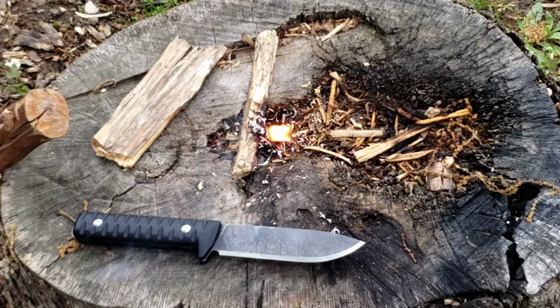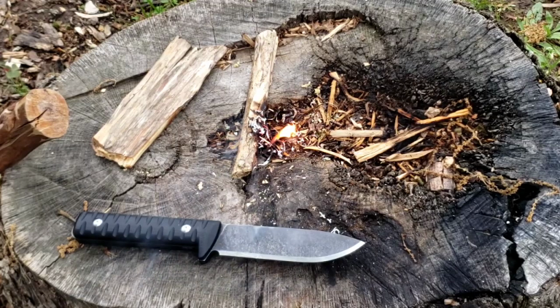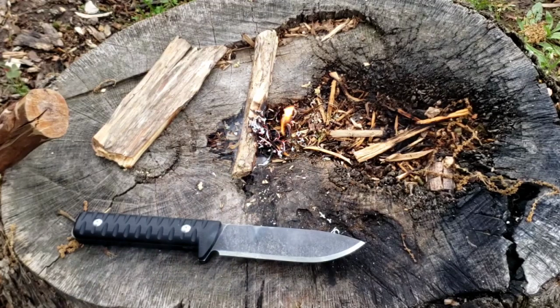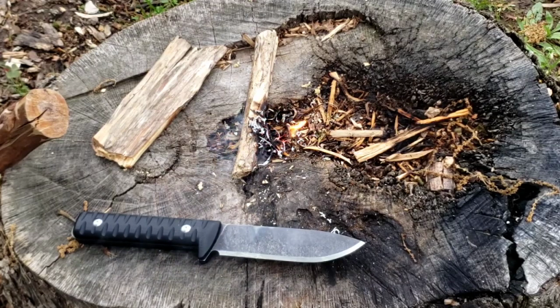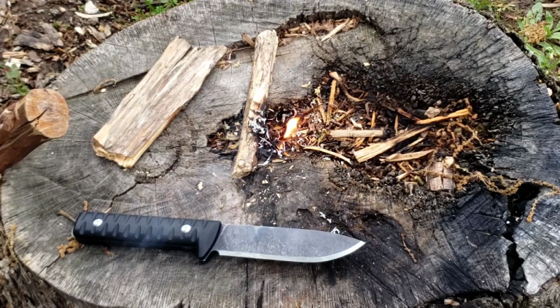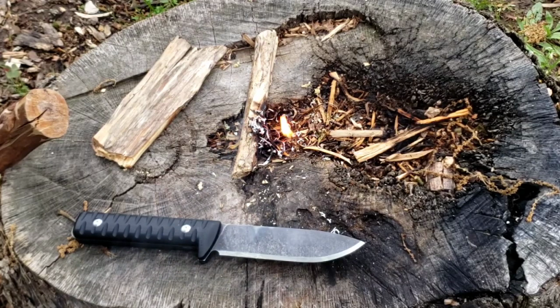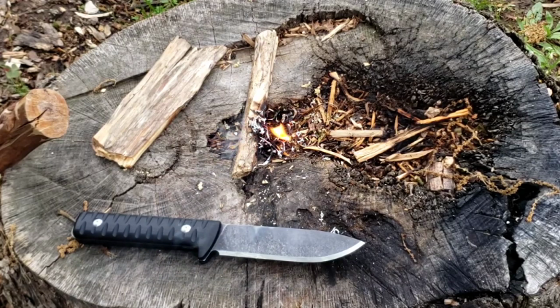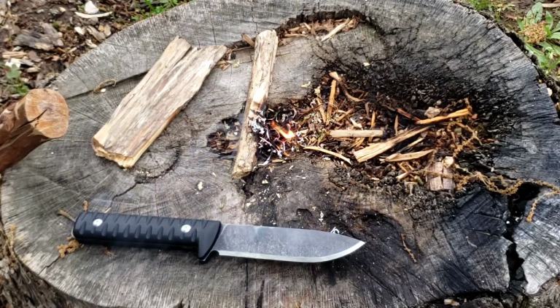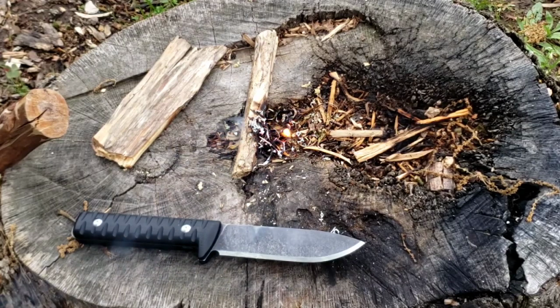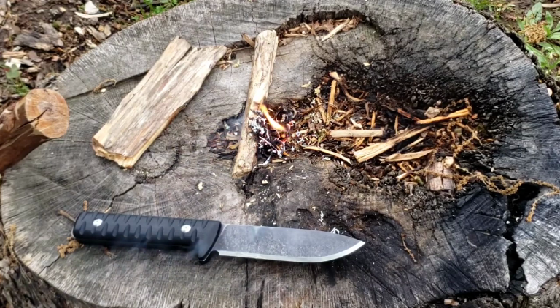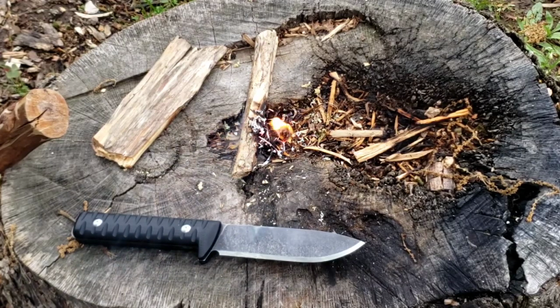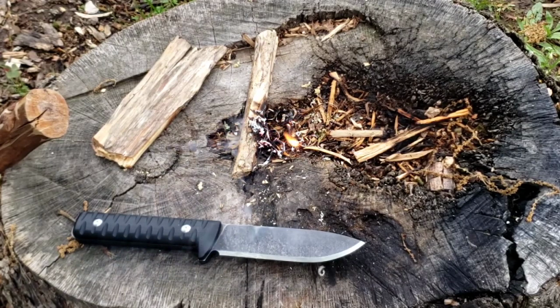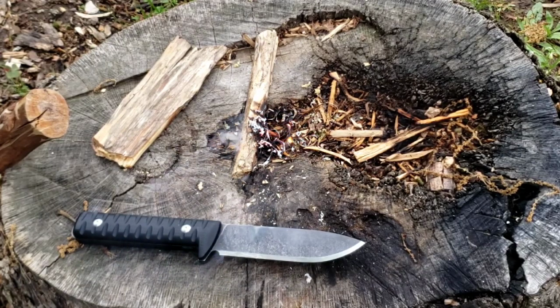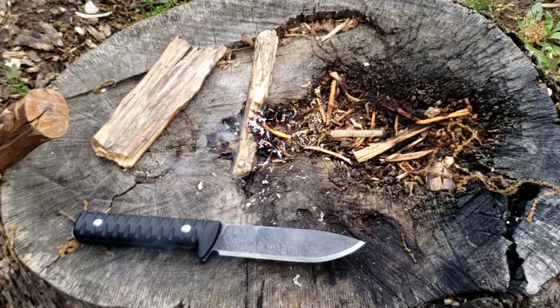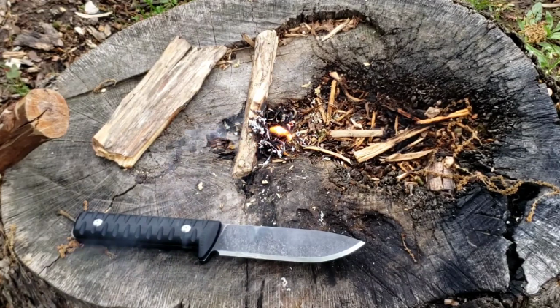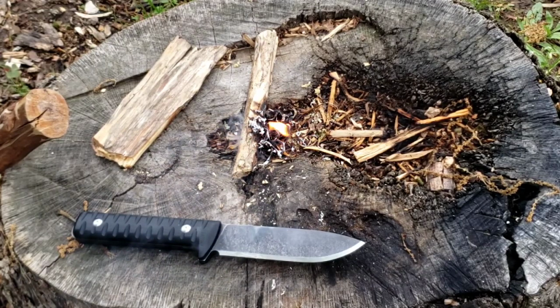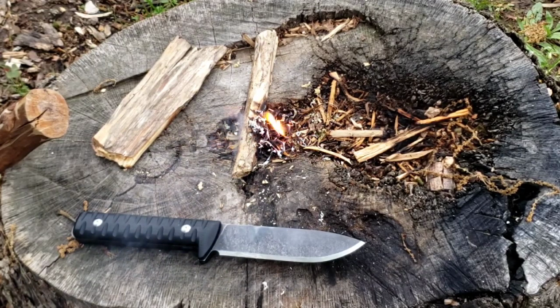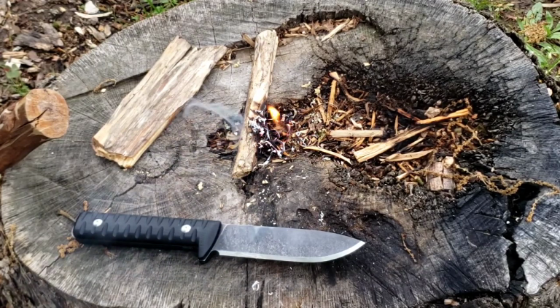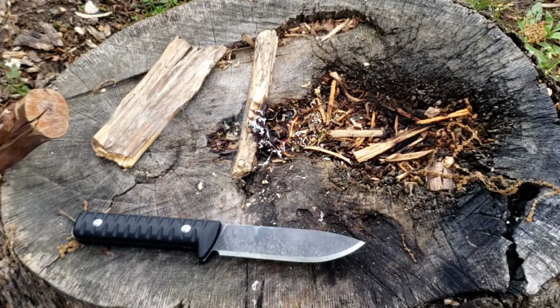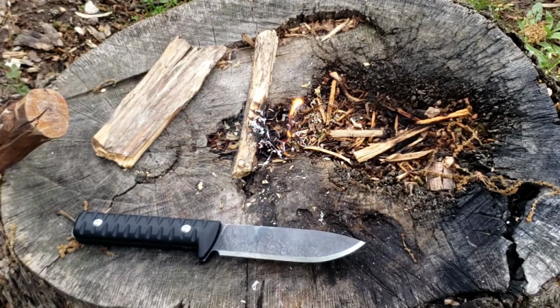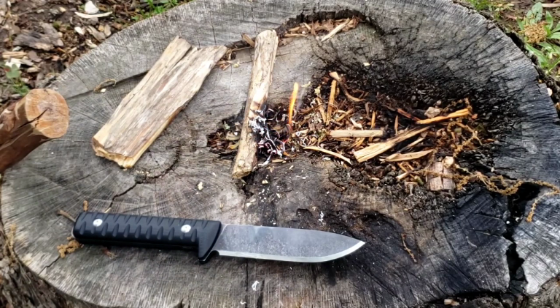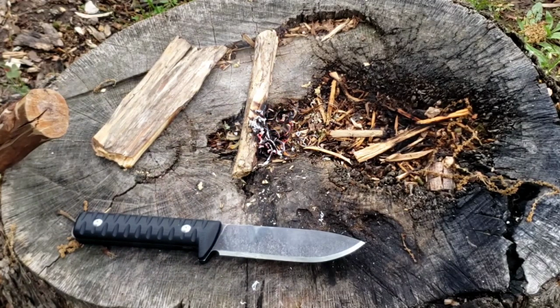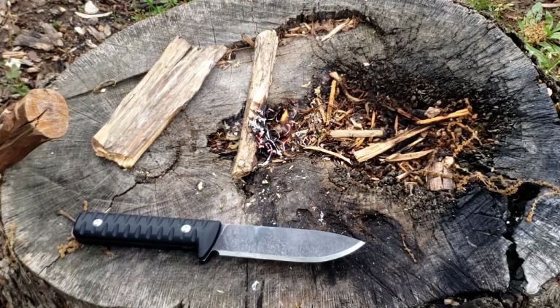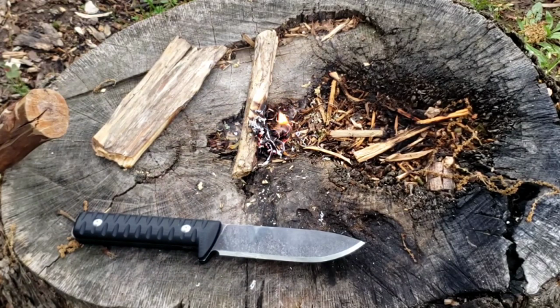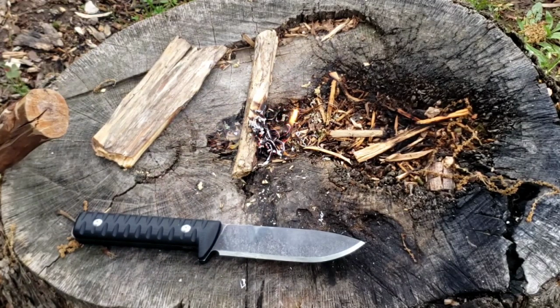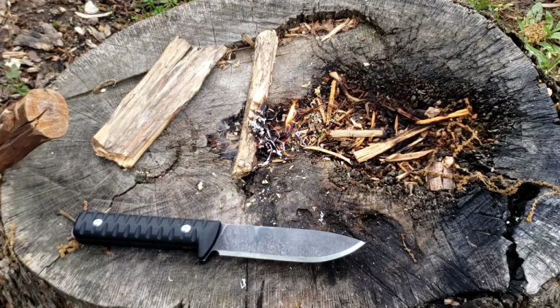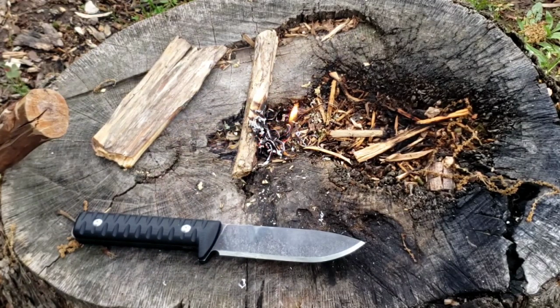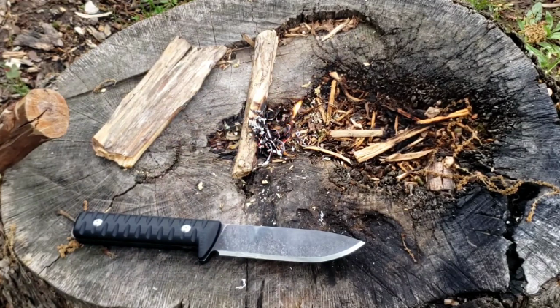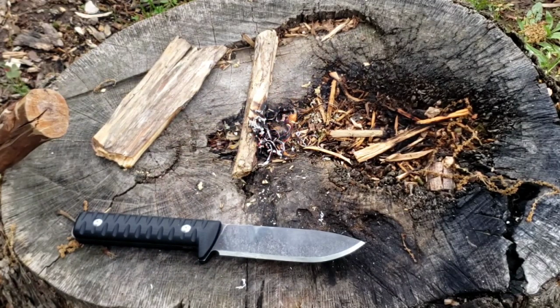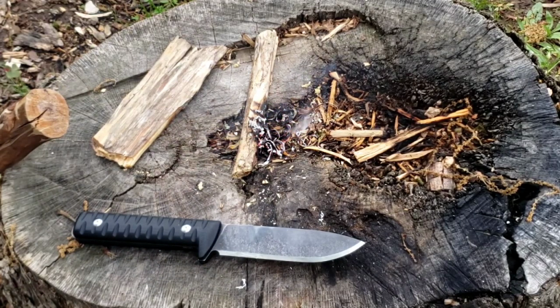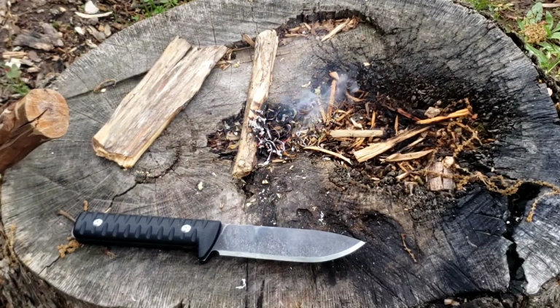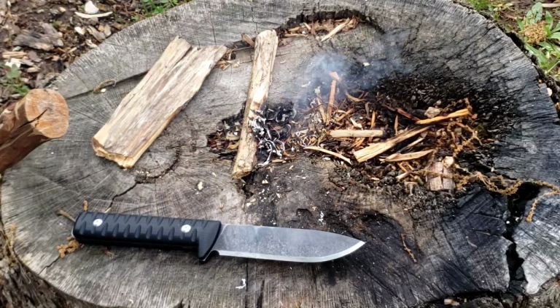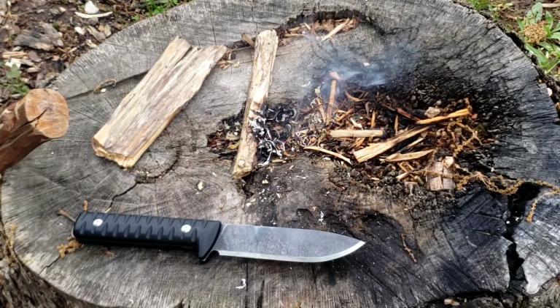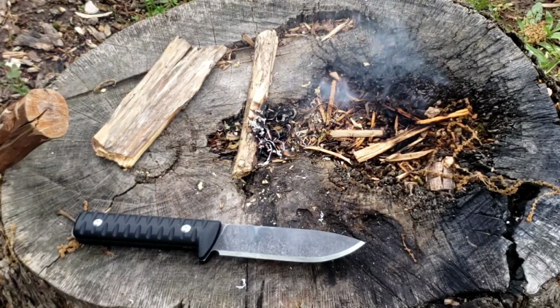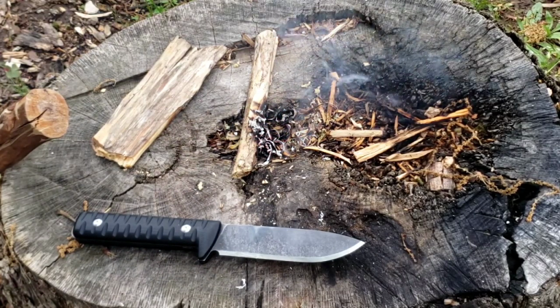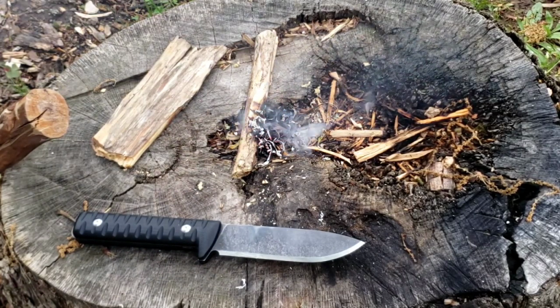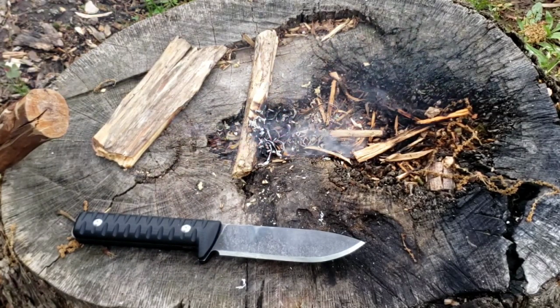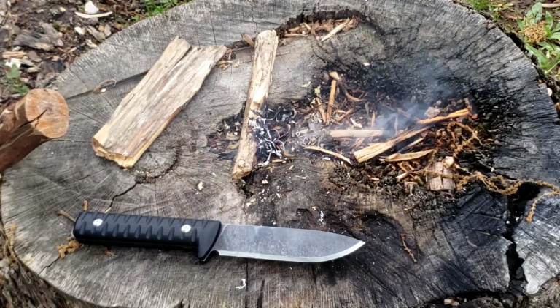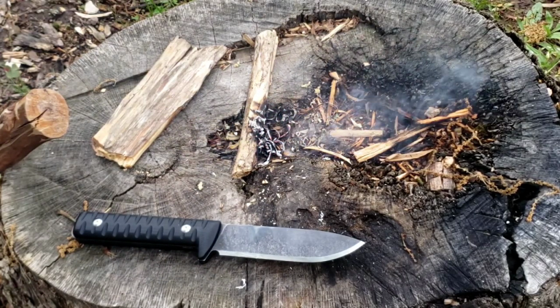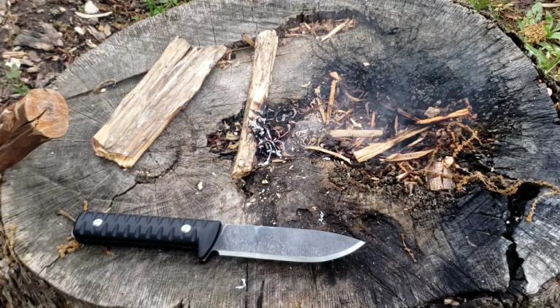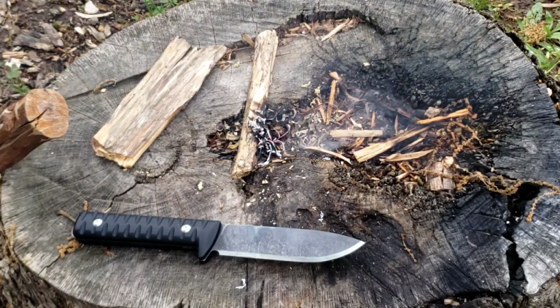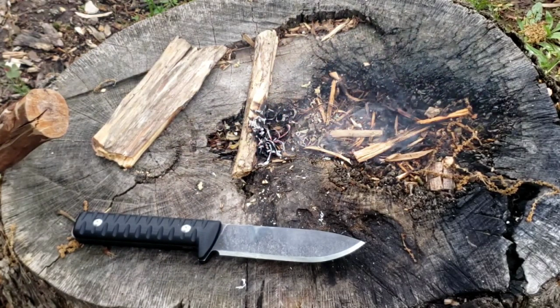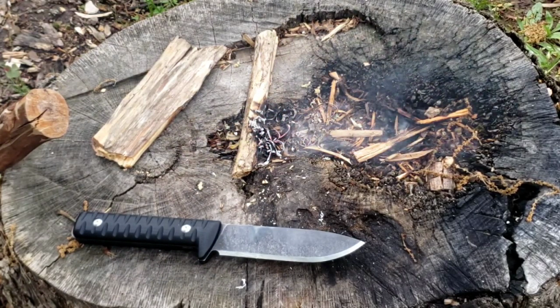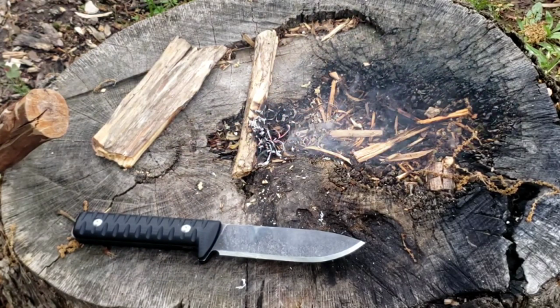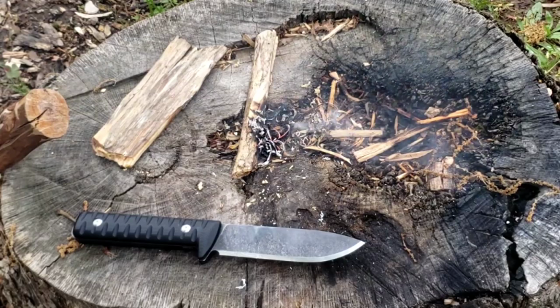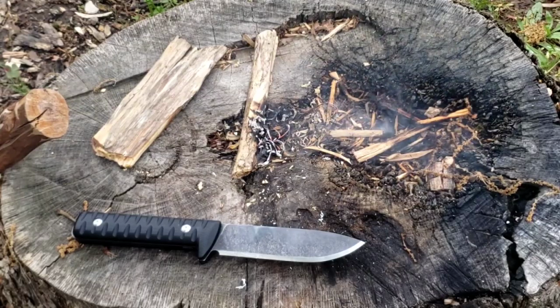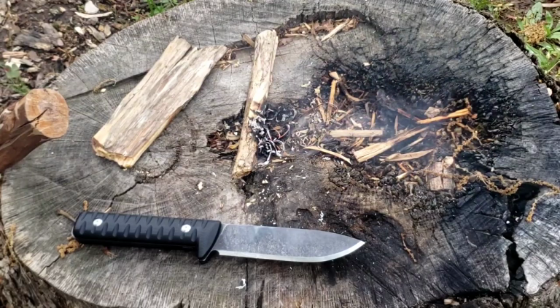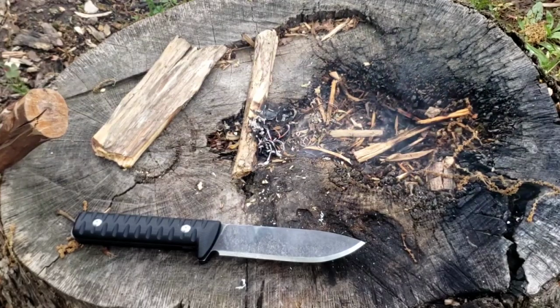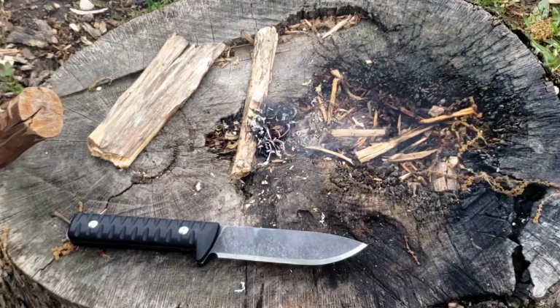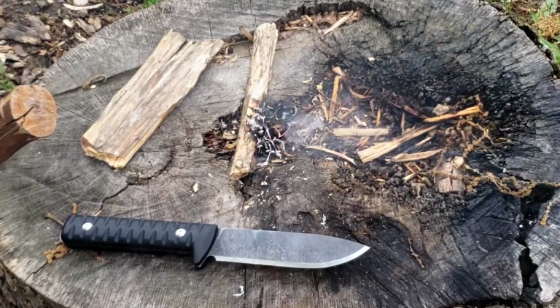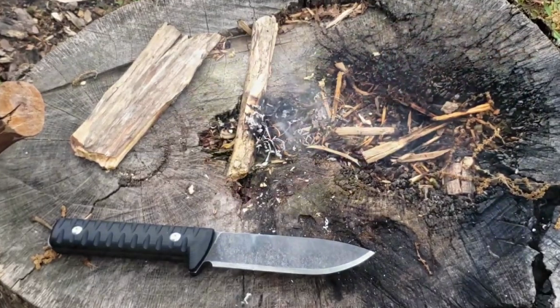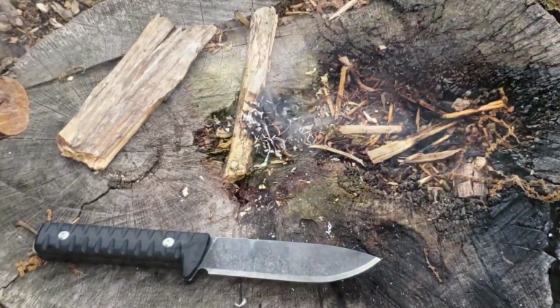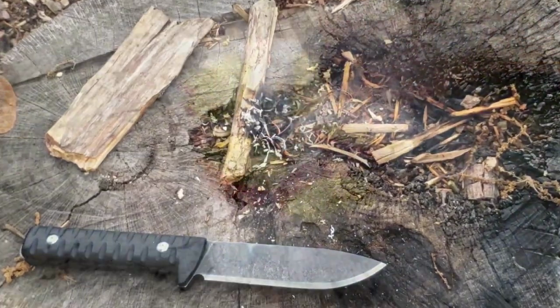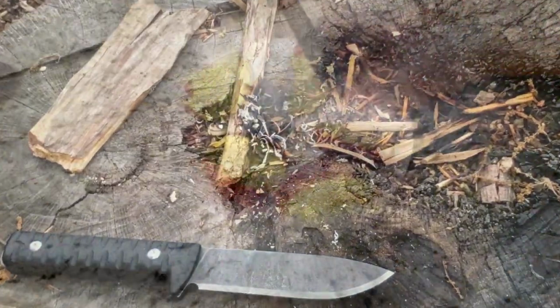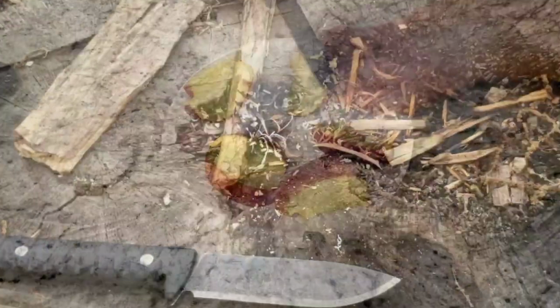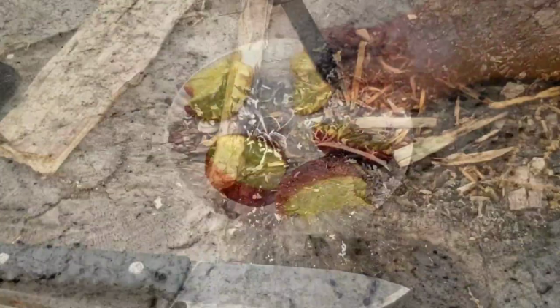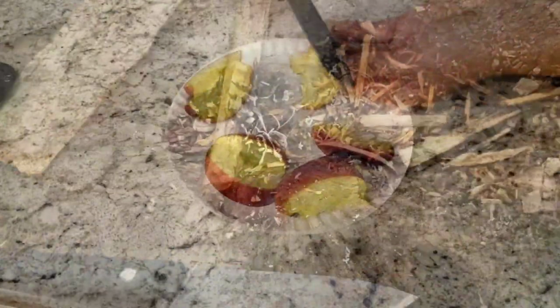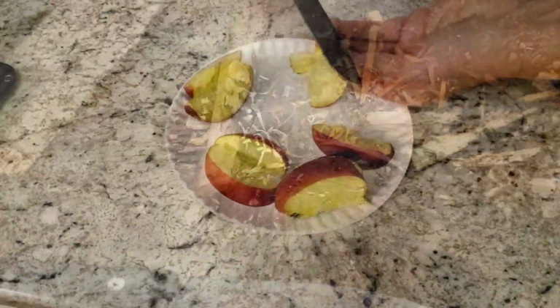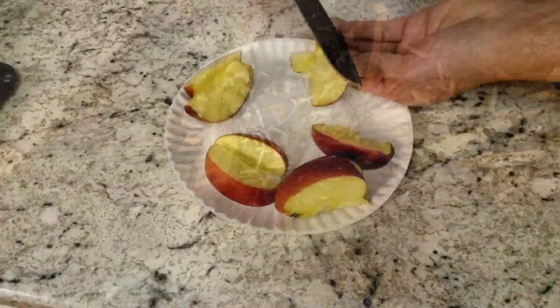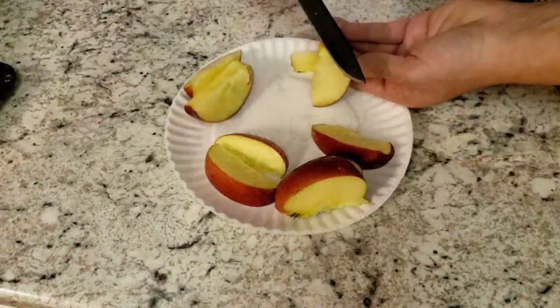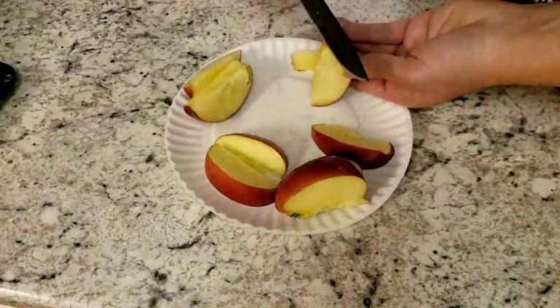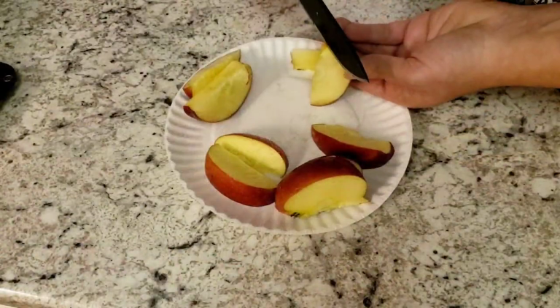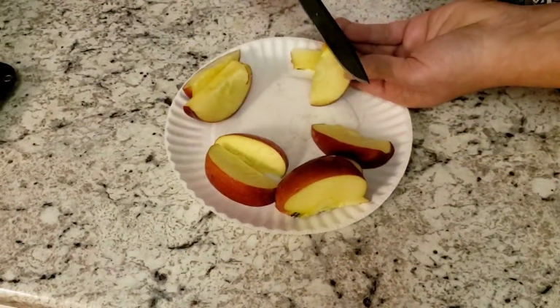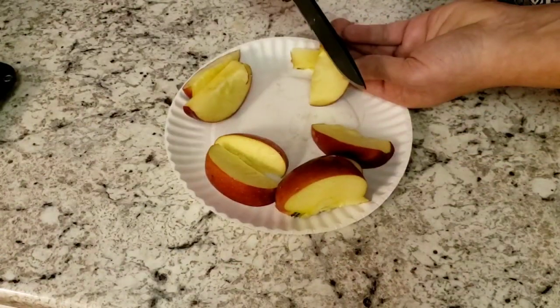Anyhow, I just wanted to show you all this knife. Take care.